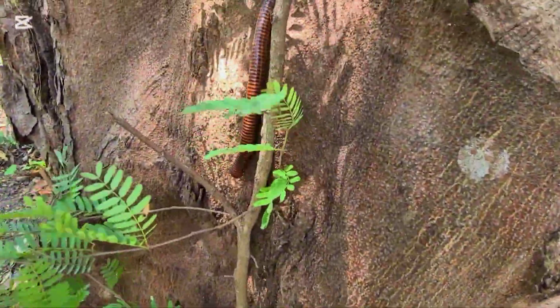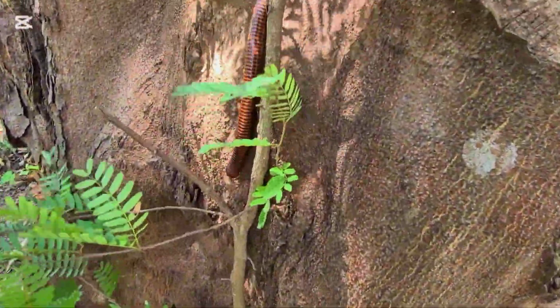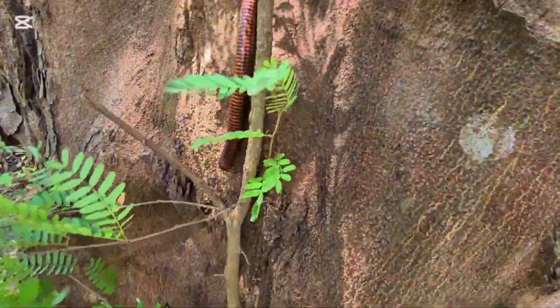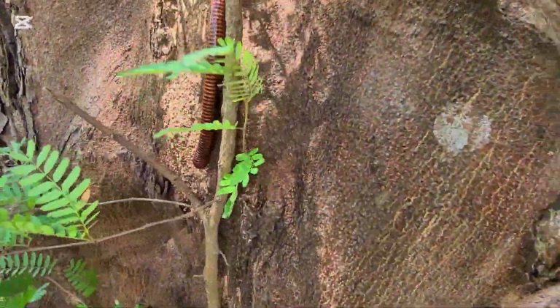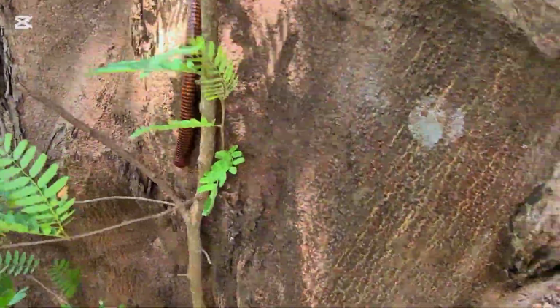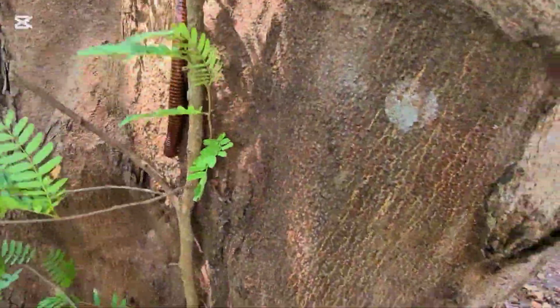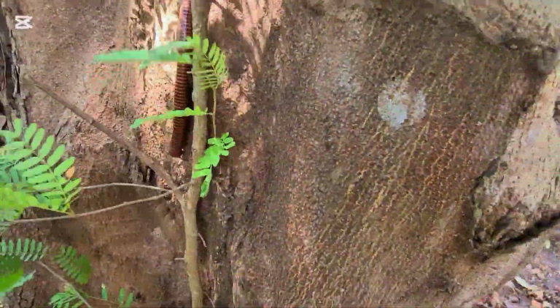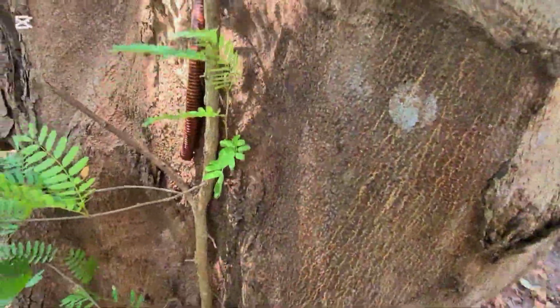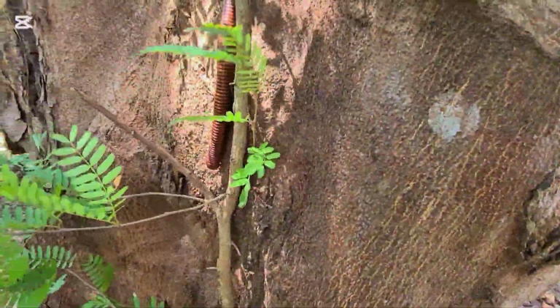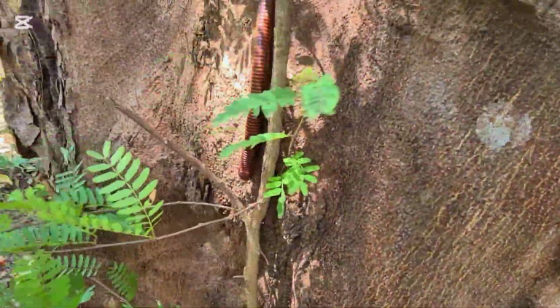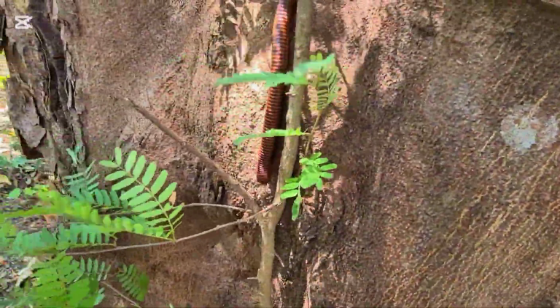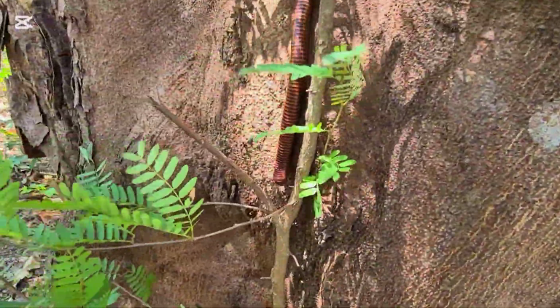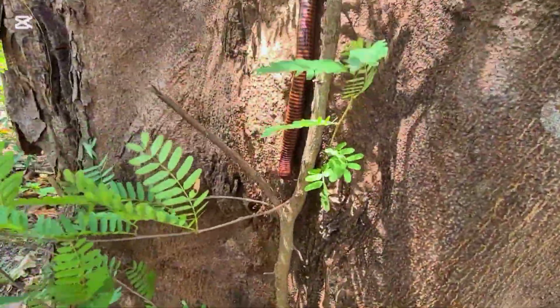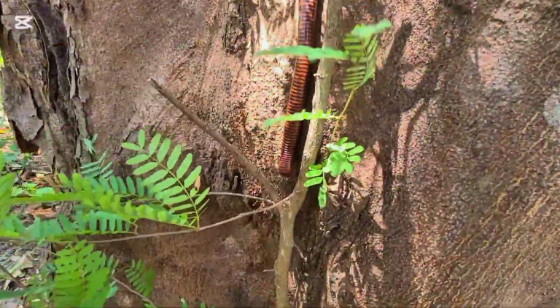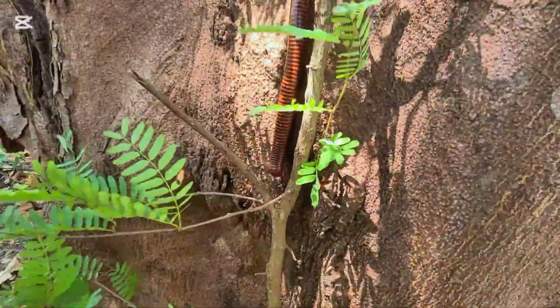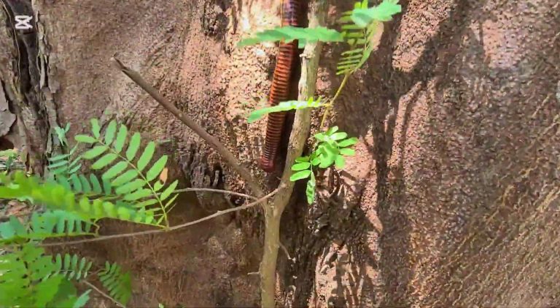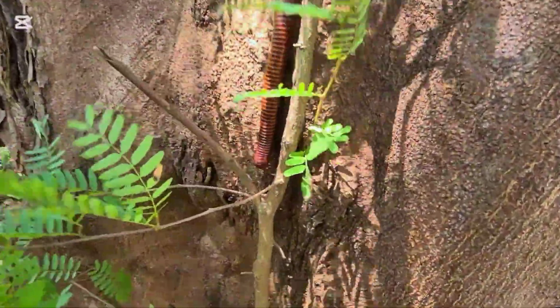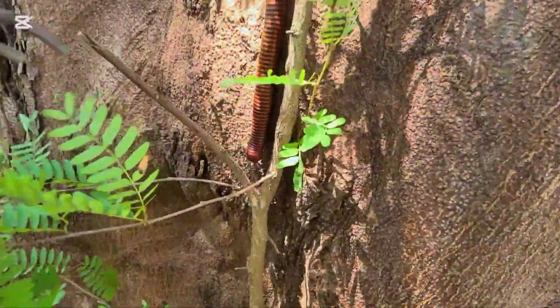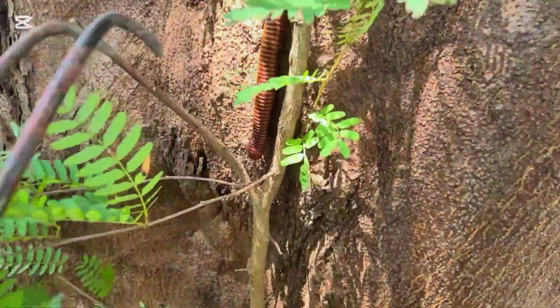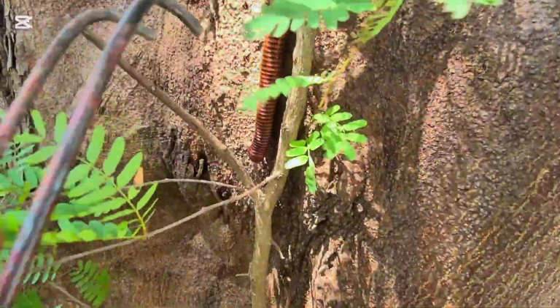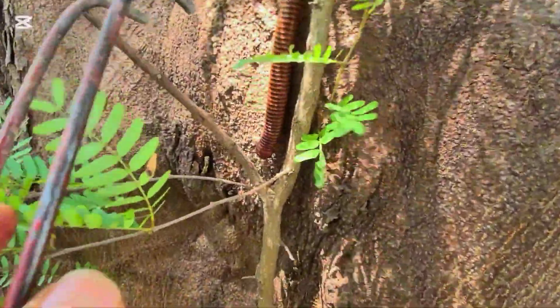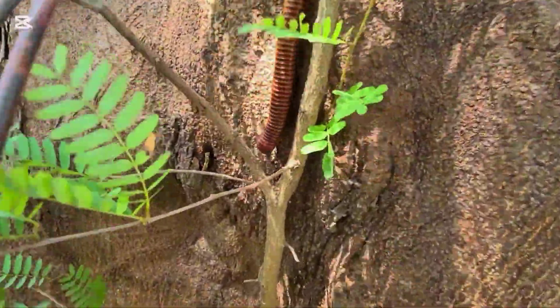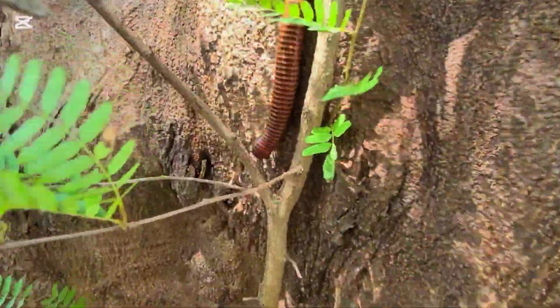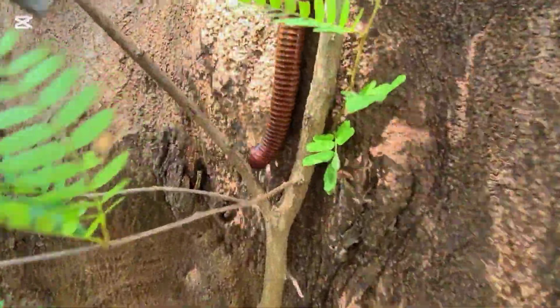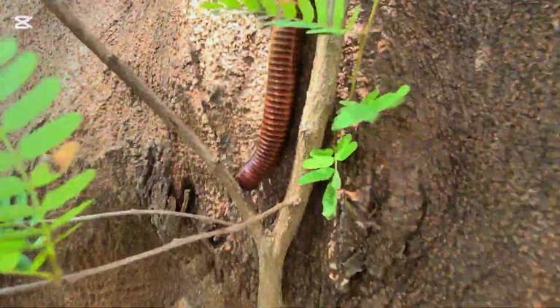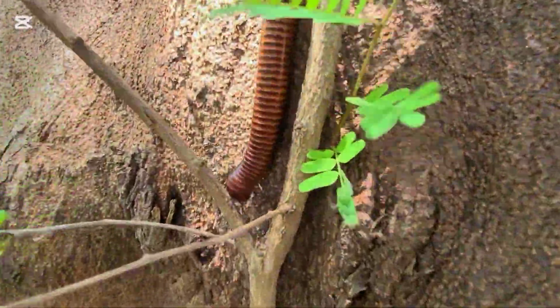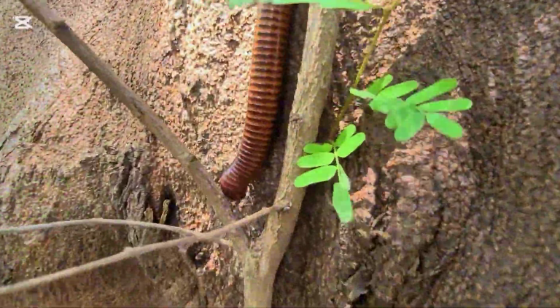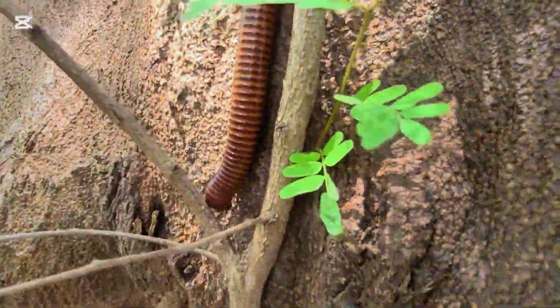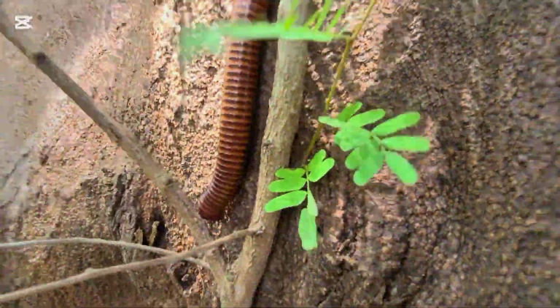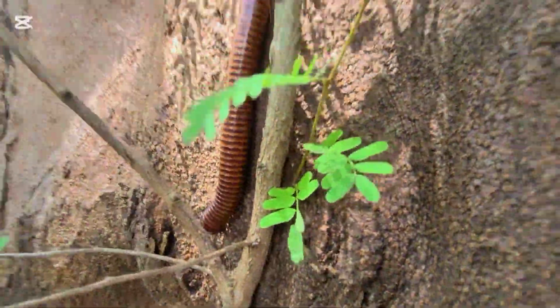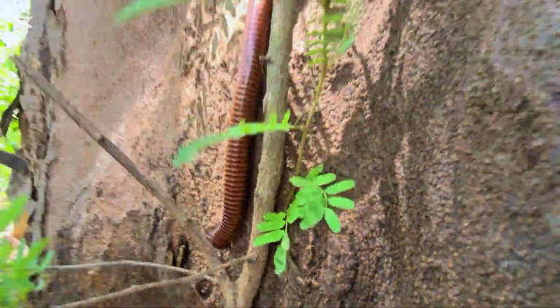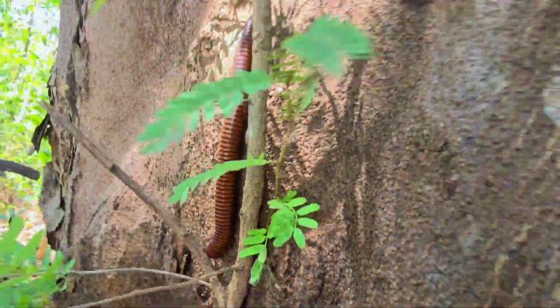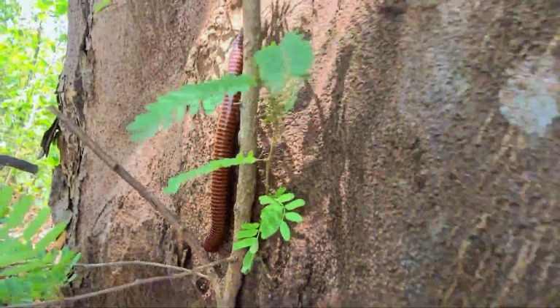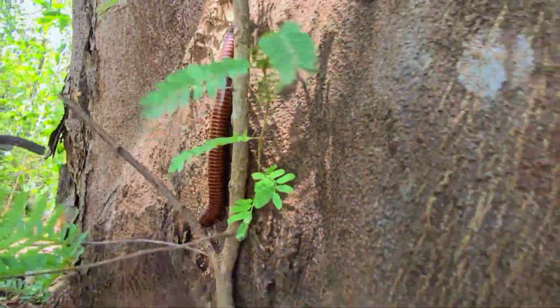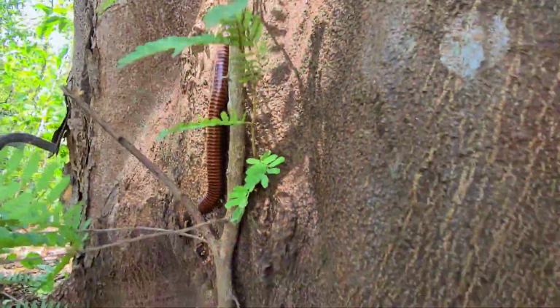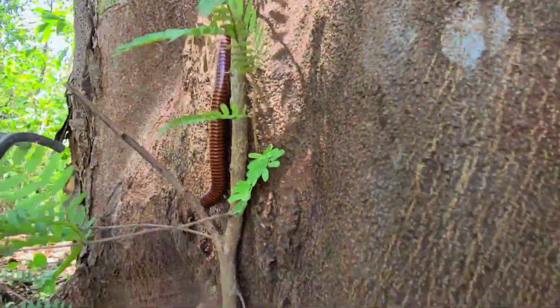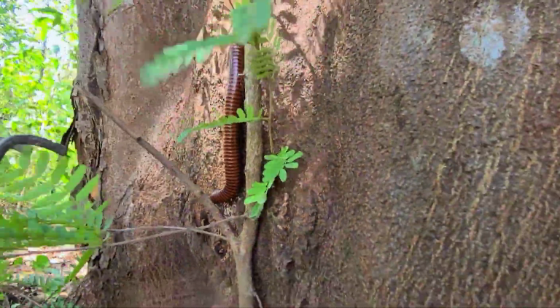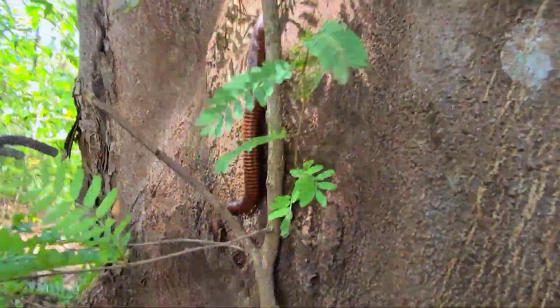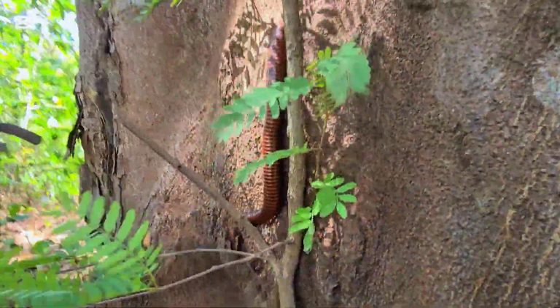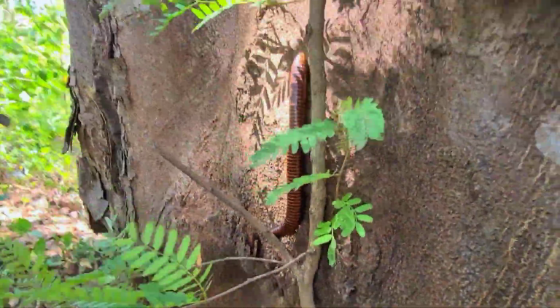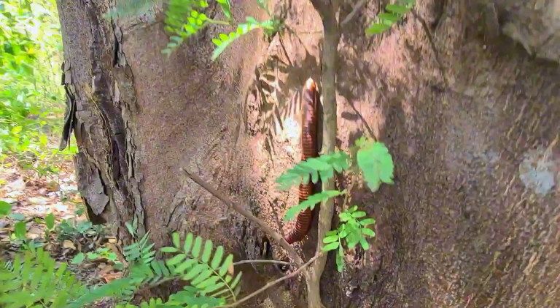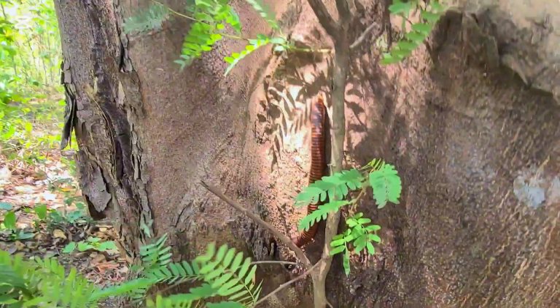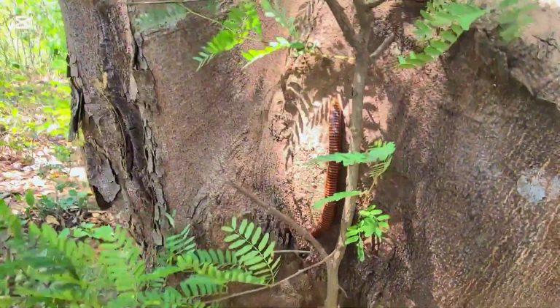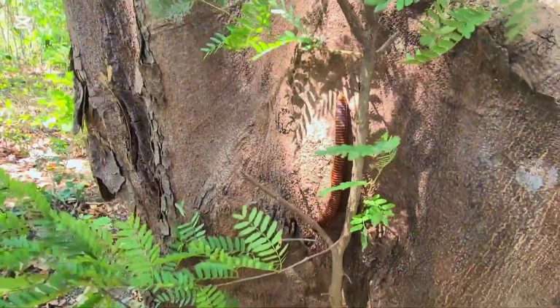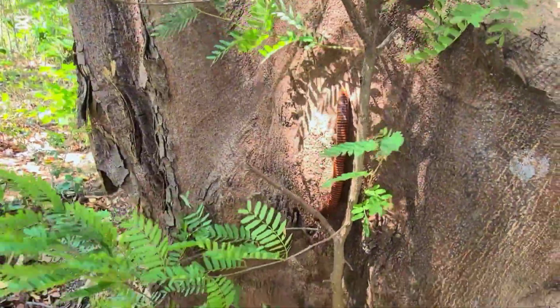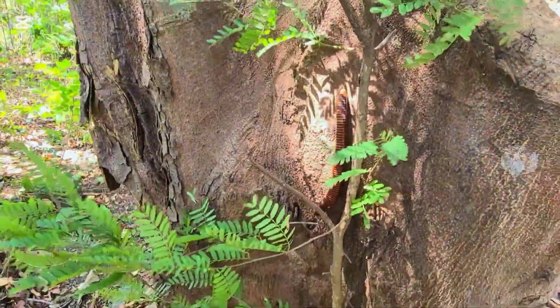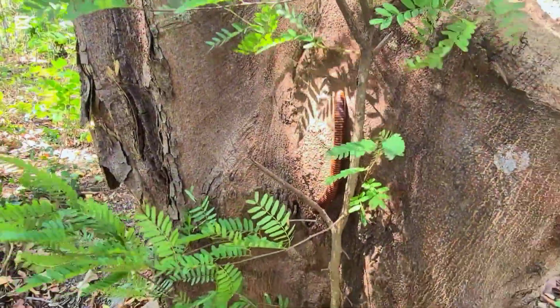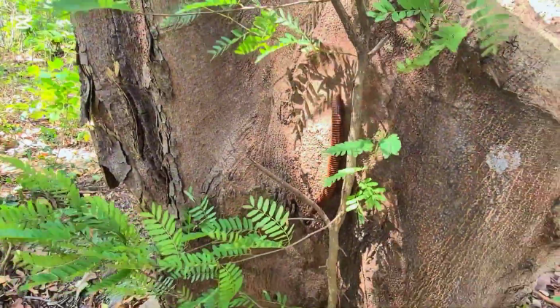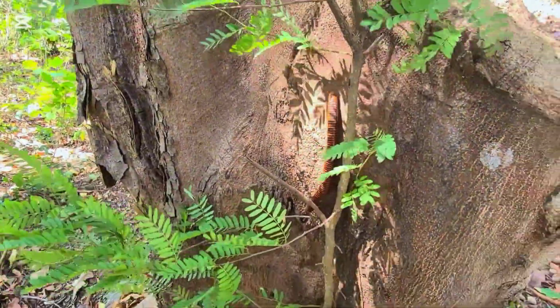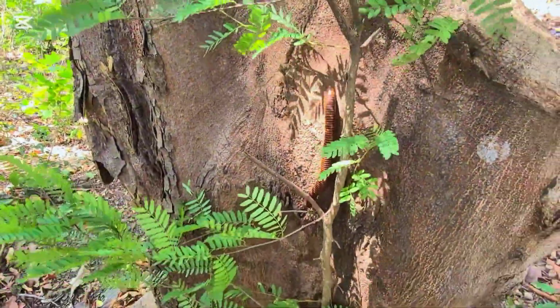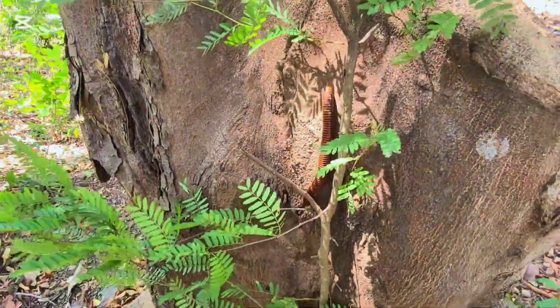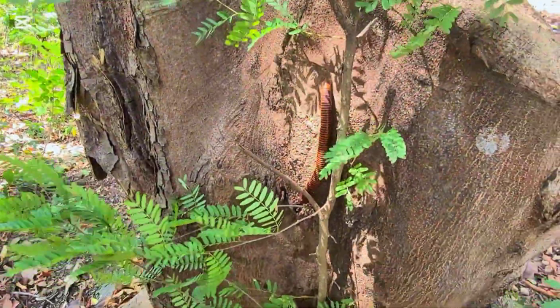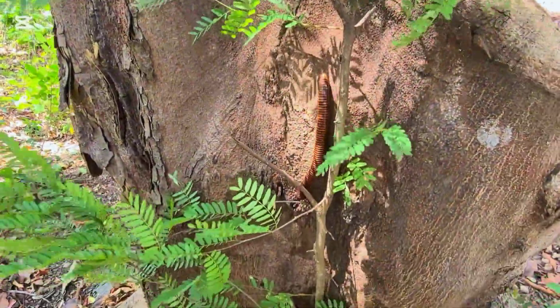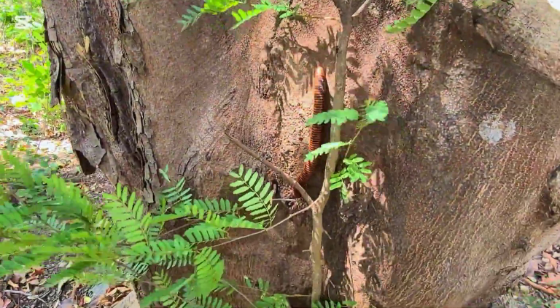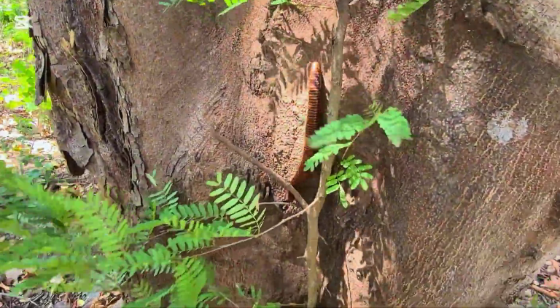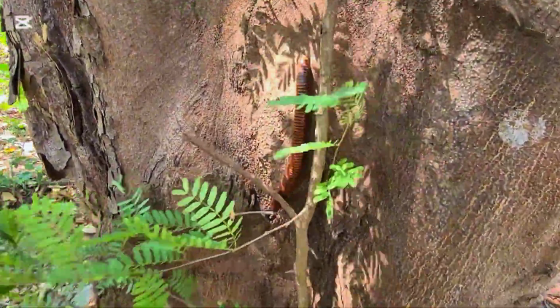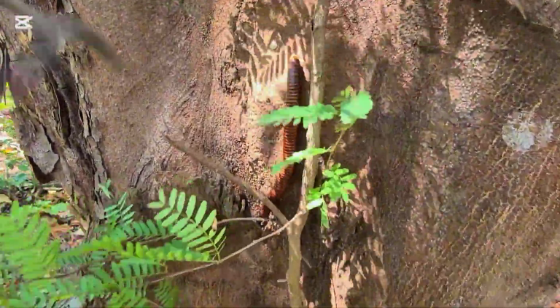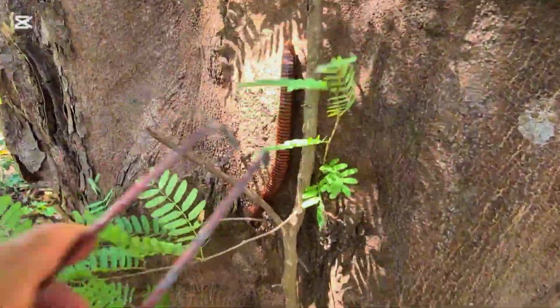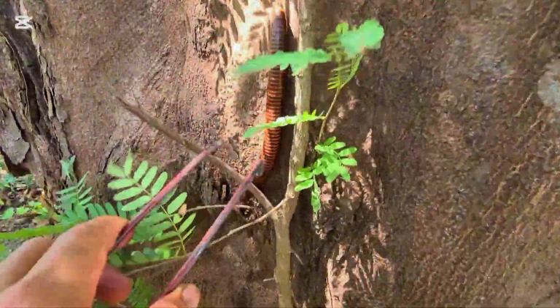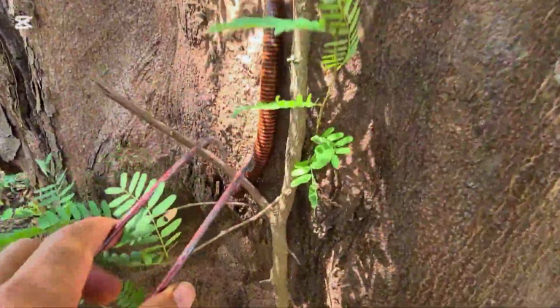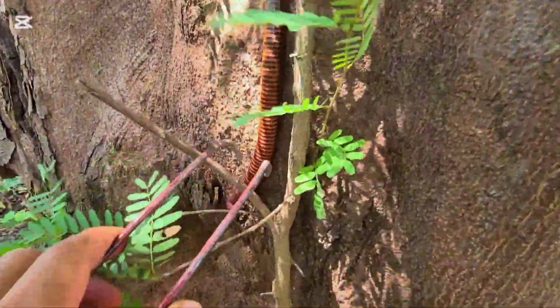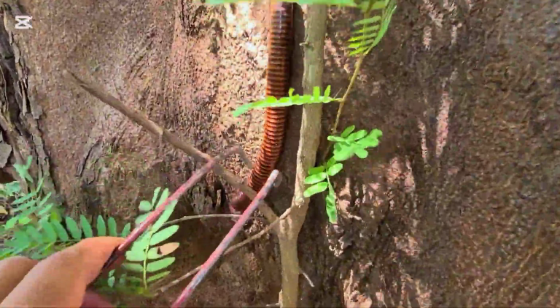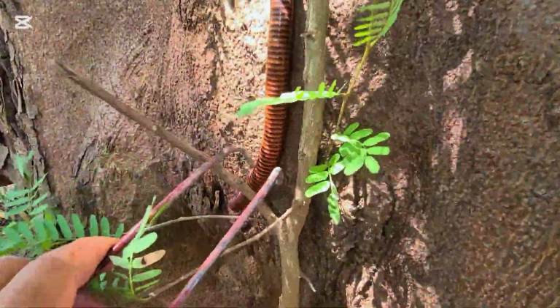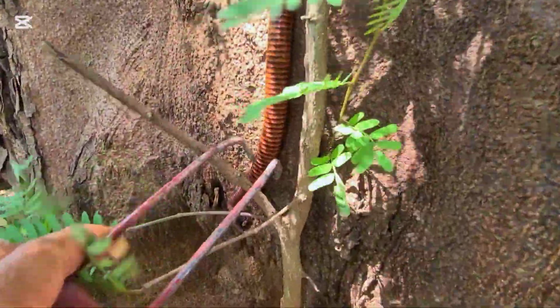Let's cut this one. Oh my god. This one is also walking down from the tree — big tree.